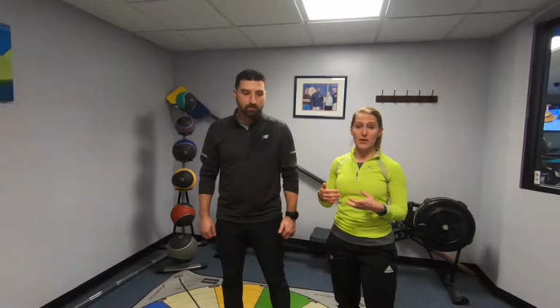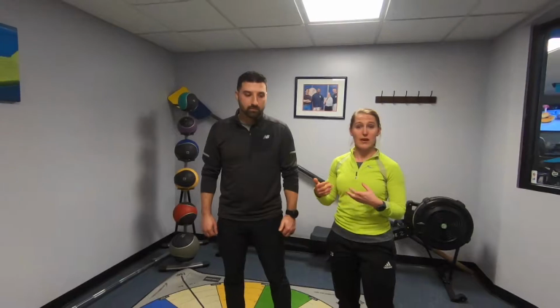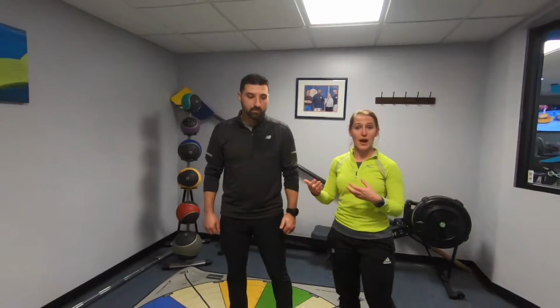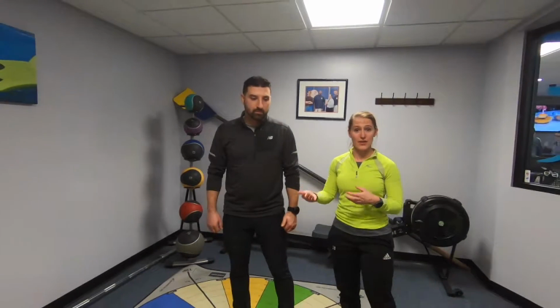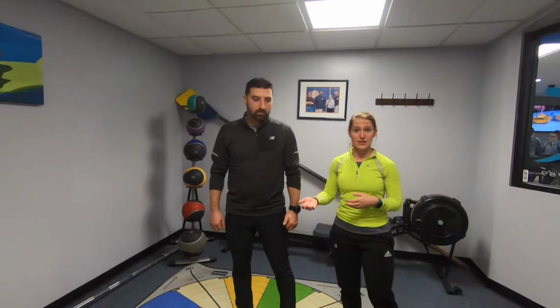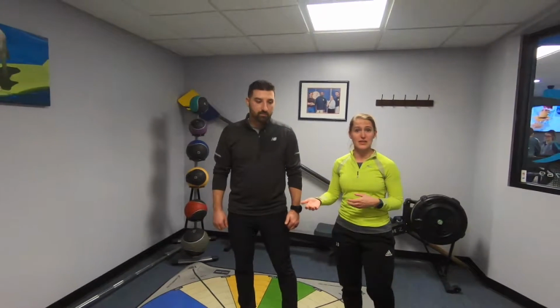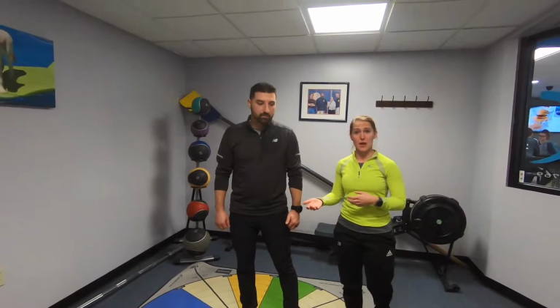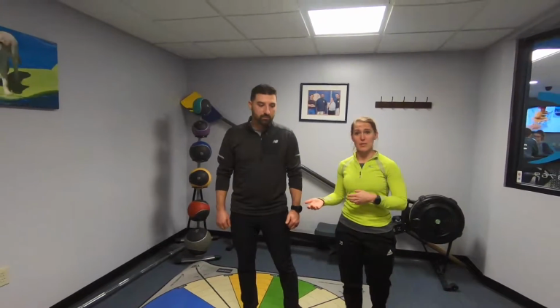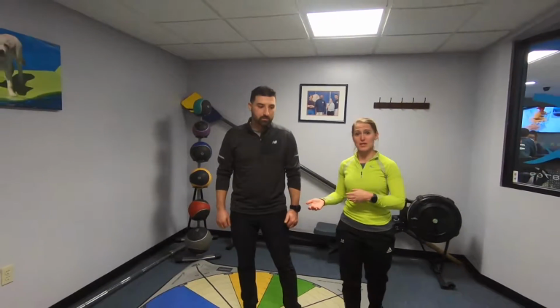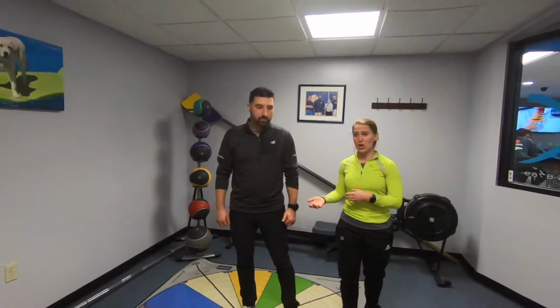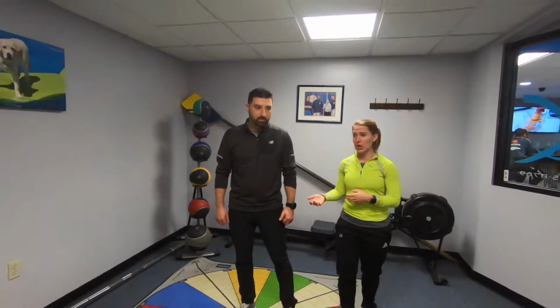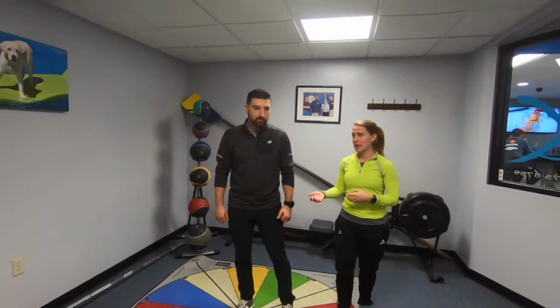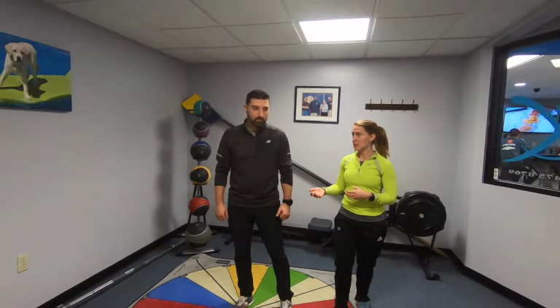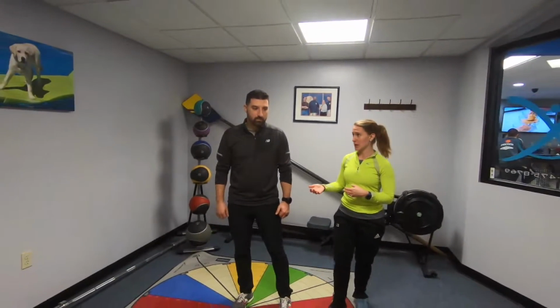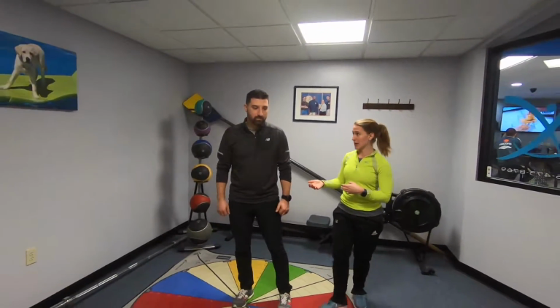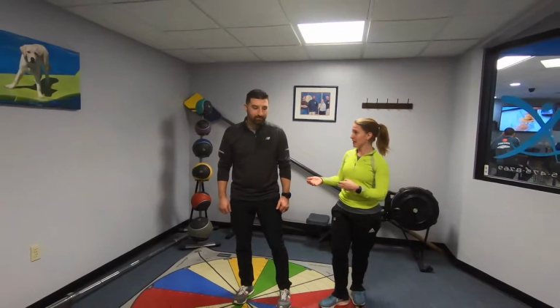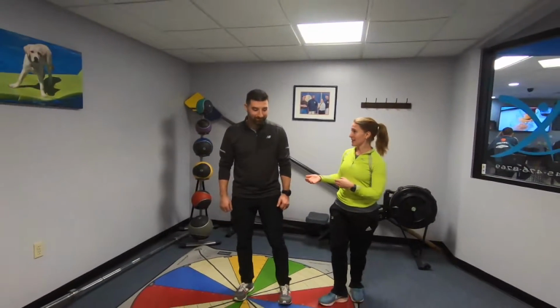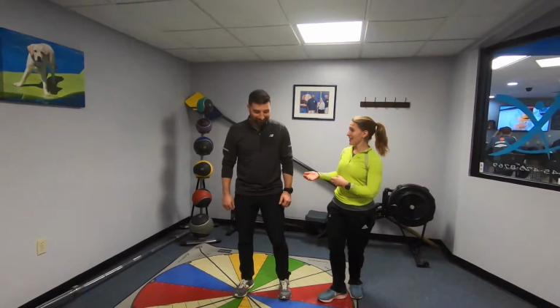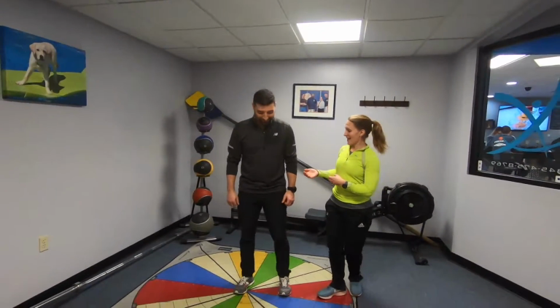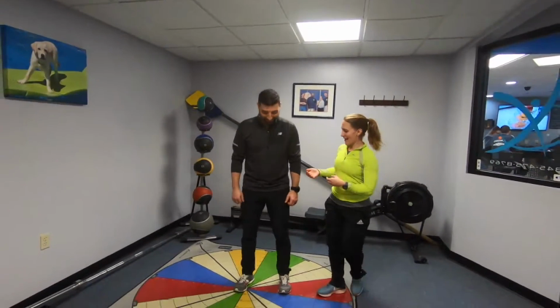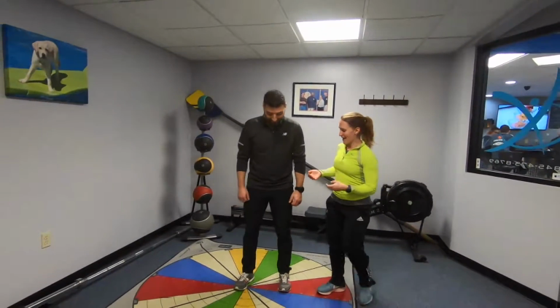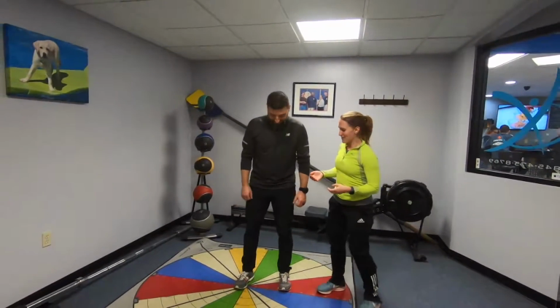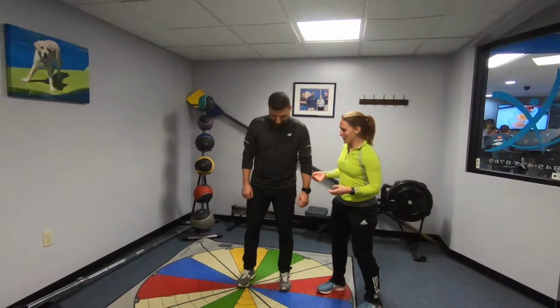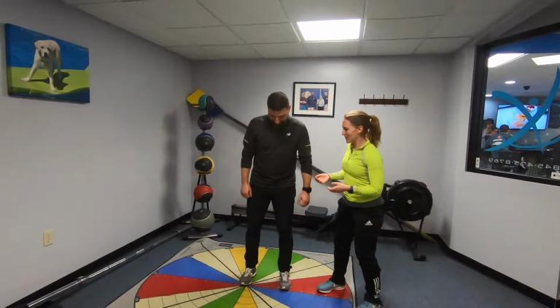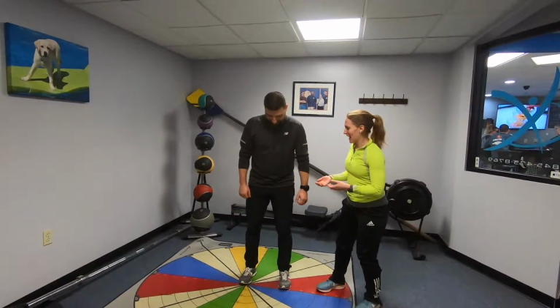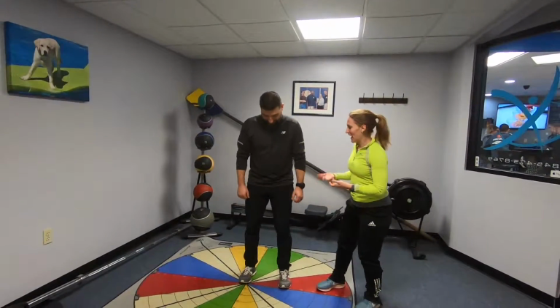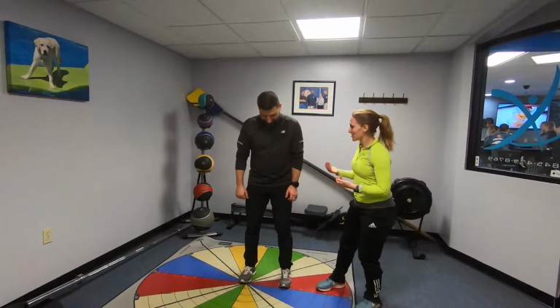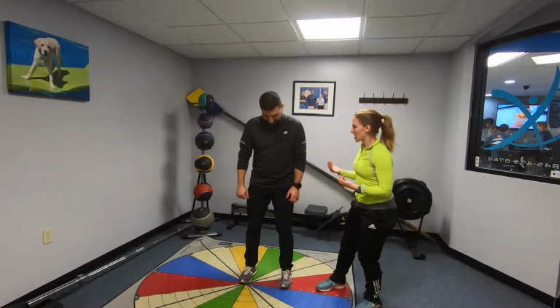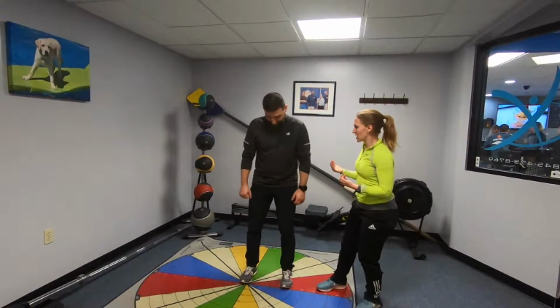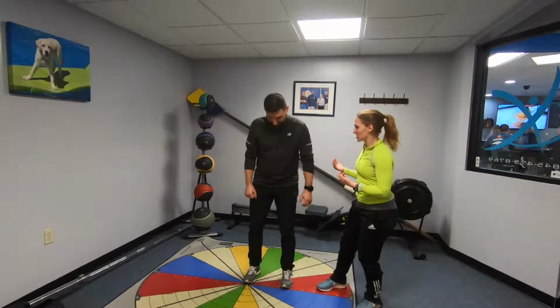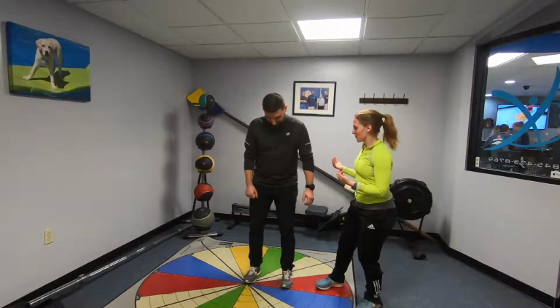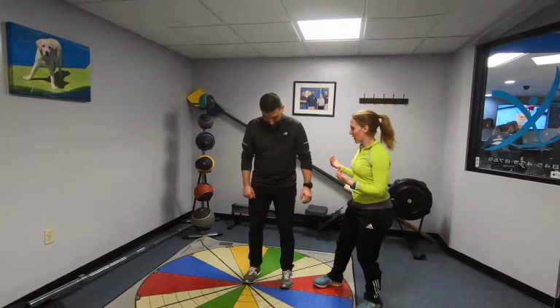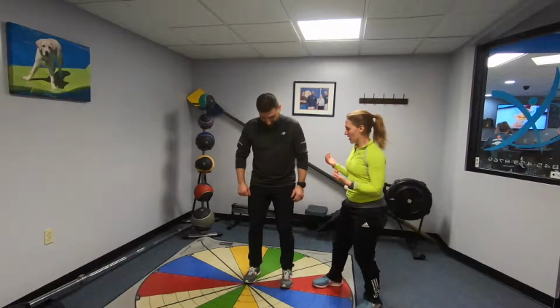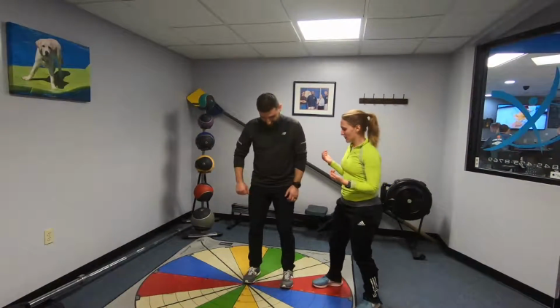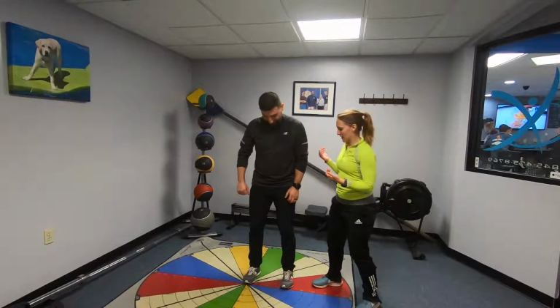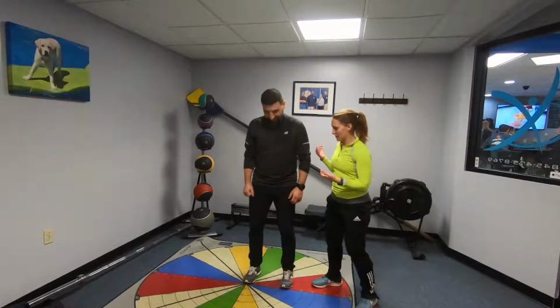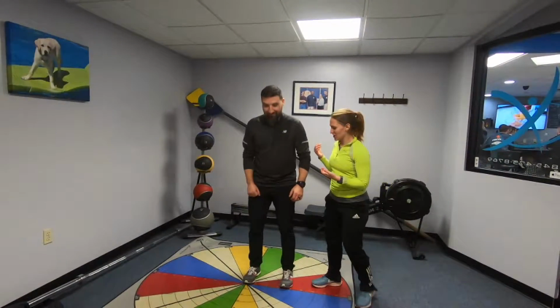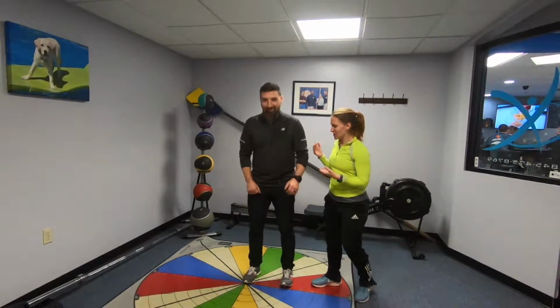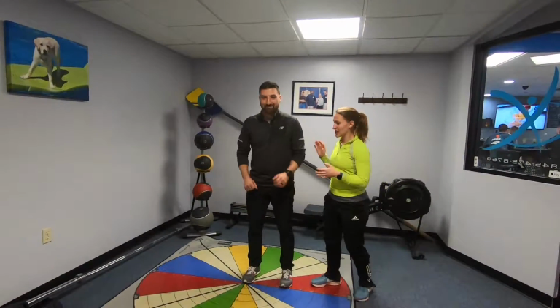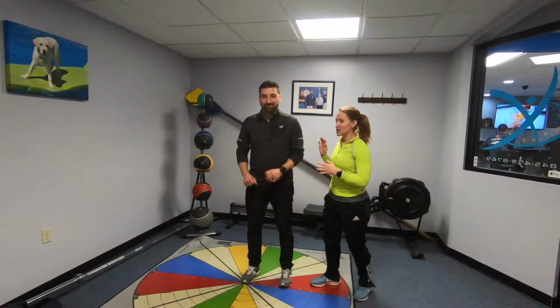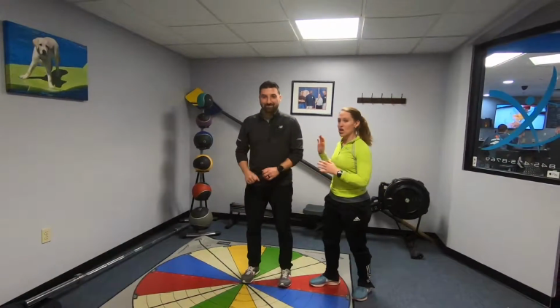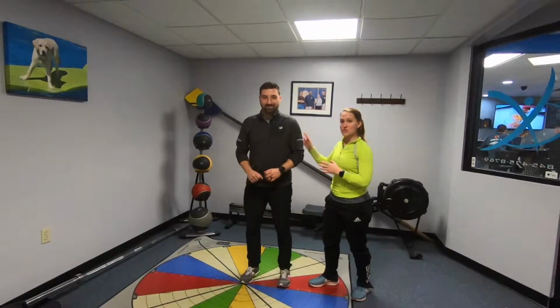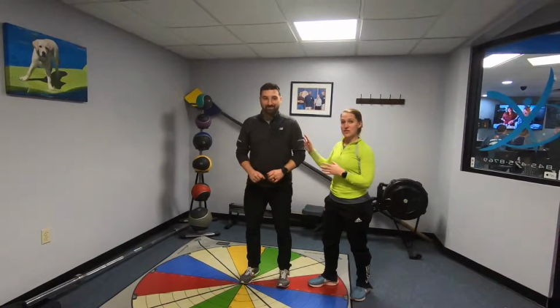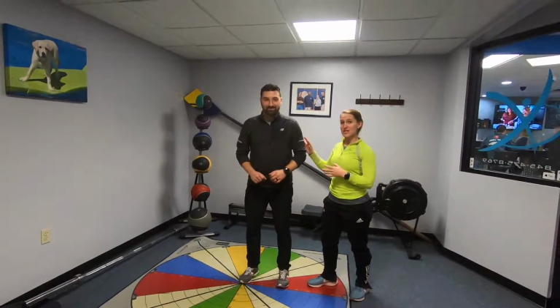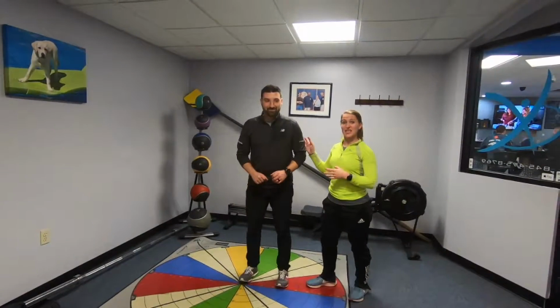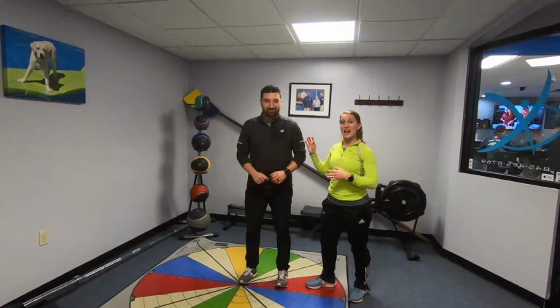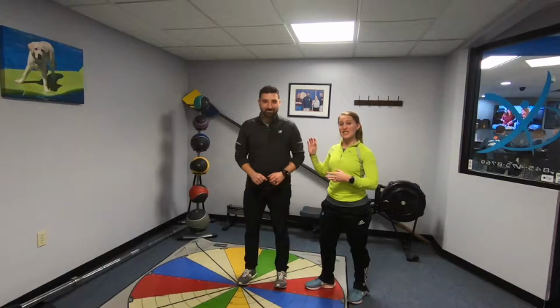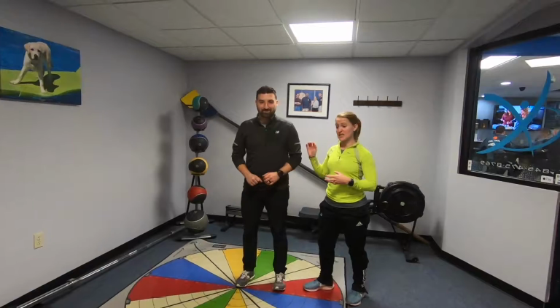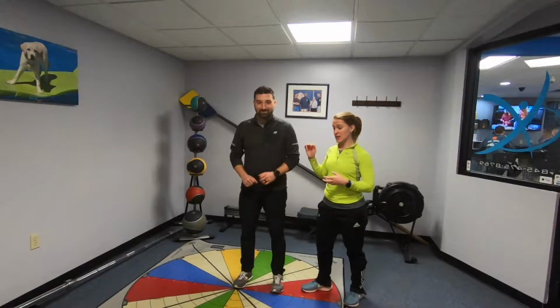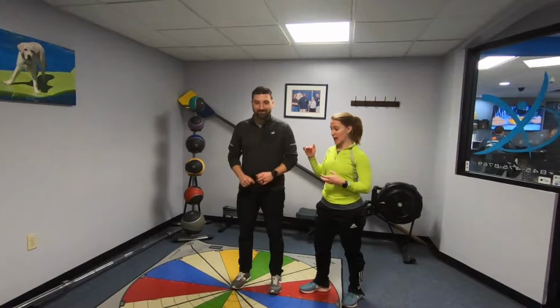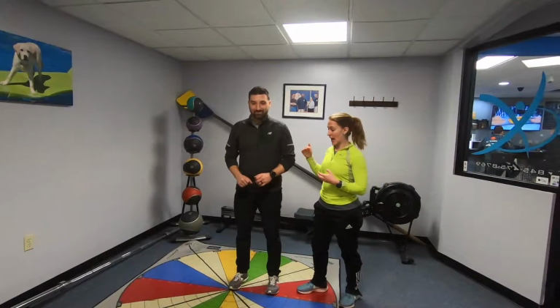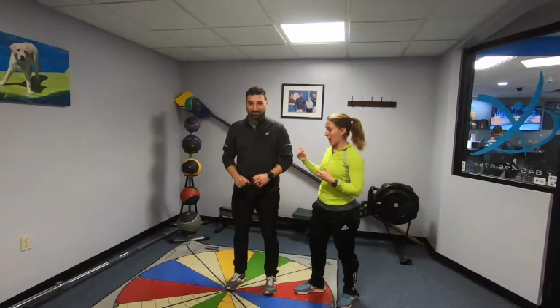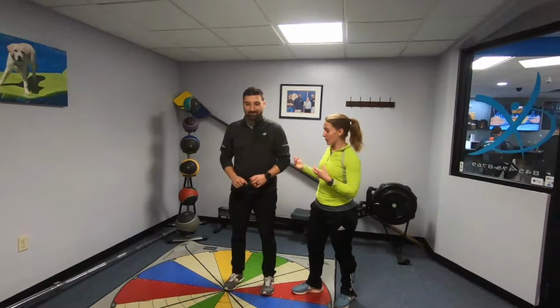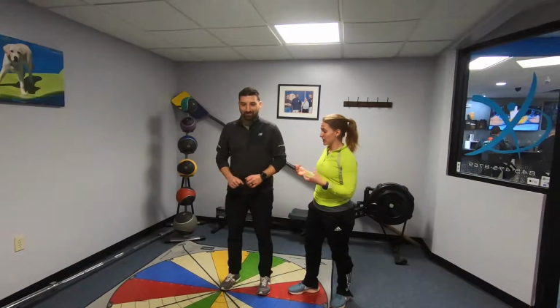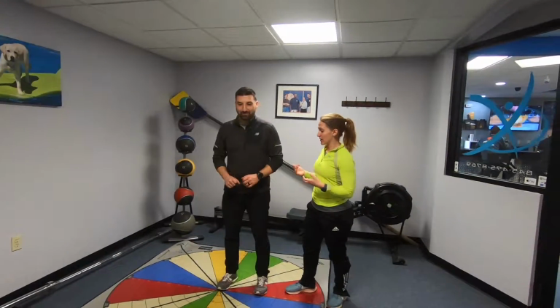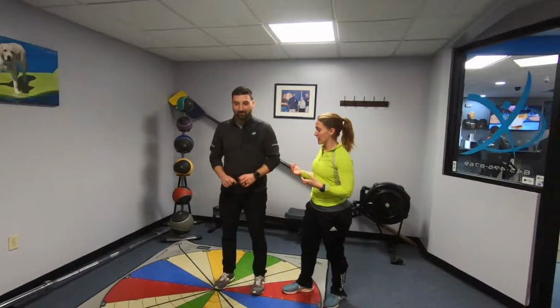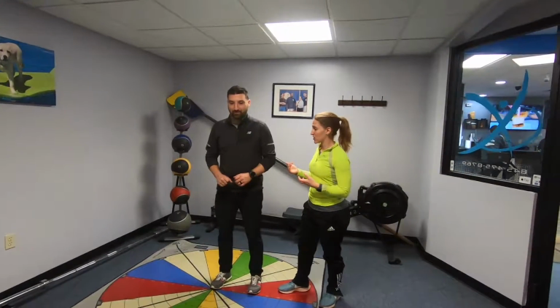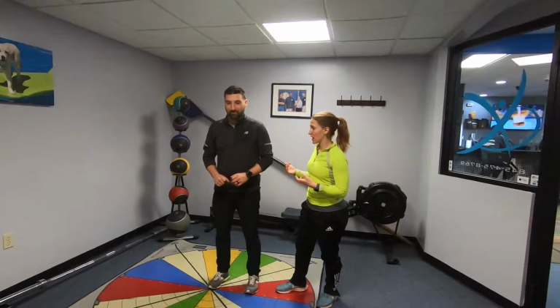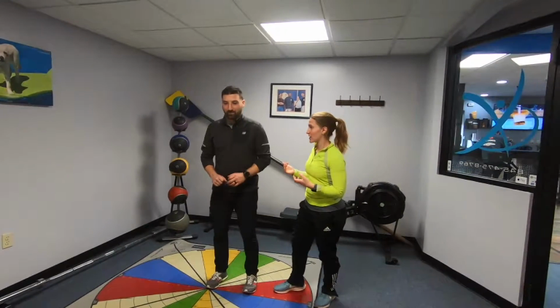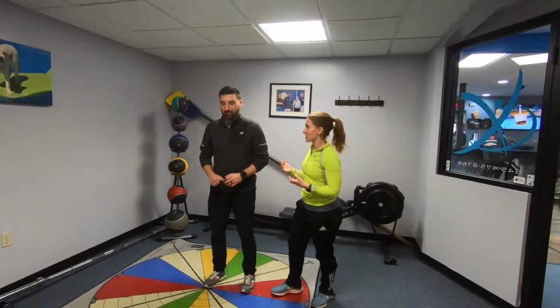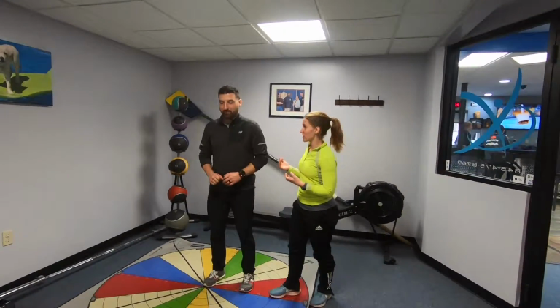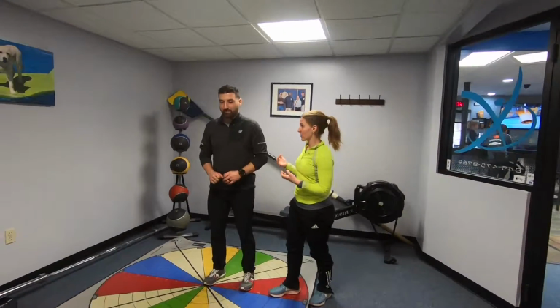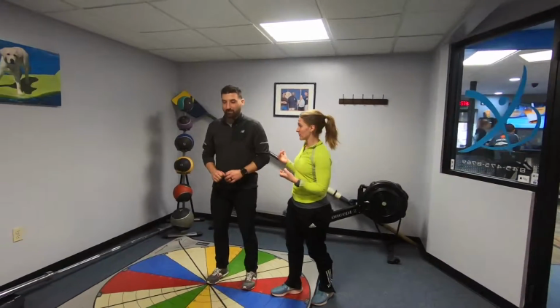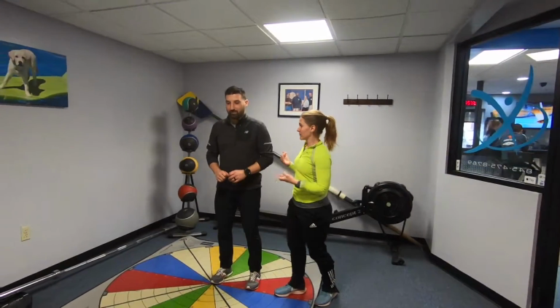Now, obviously not meant to hurt anybody, but I'm going to have John jump off and I'm just going to nudge him to the side to see how his landing strategies are.